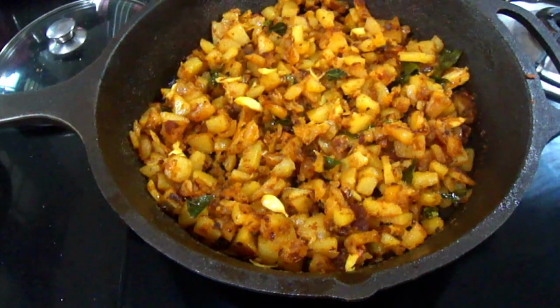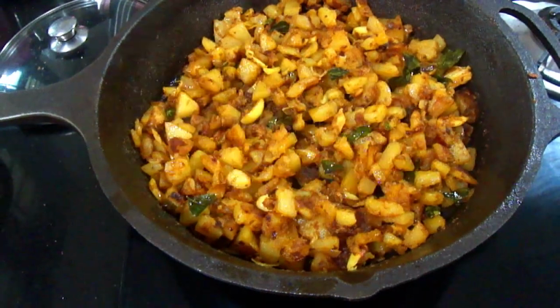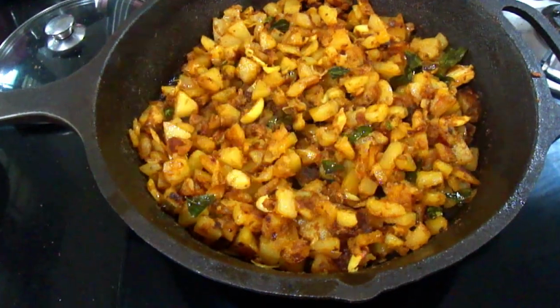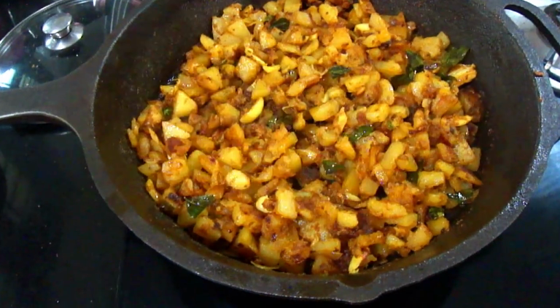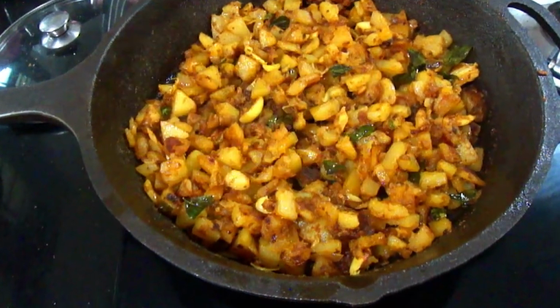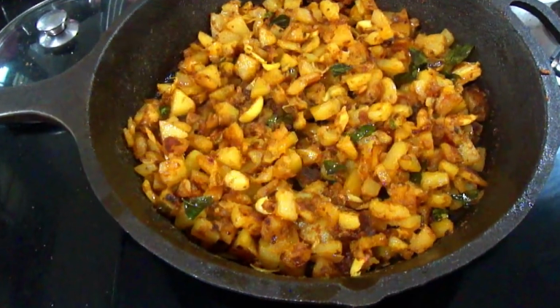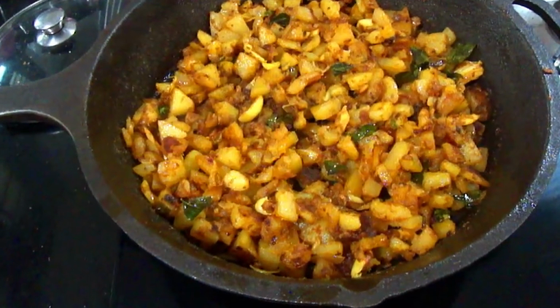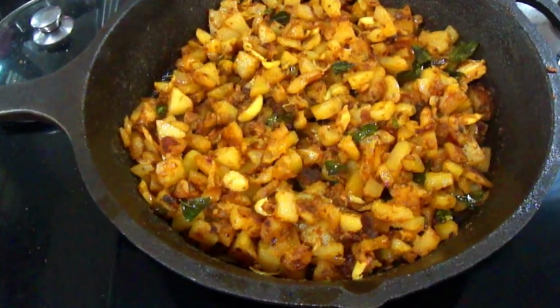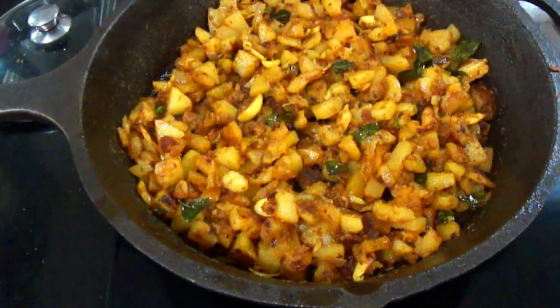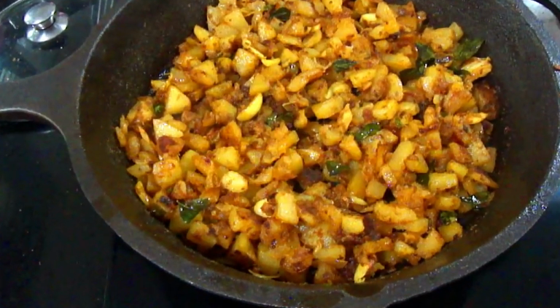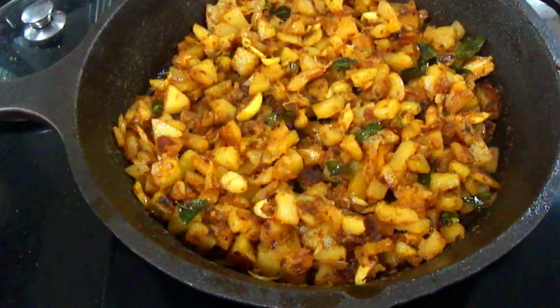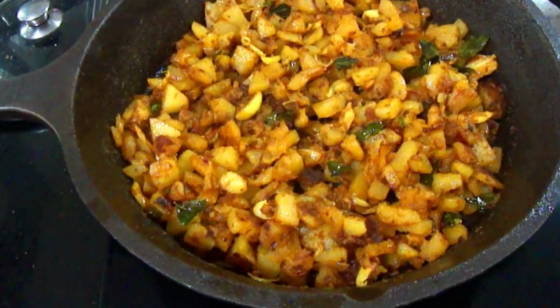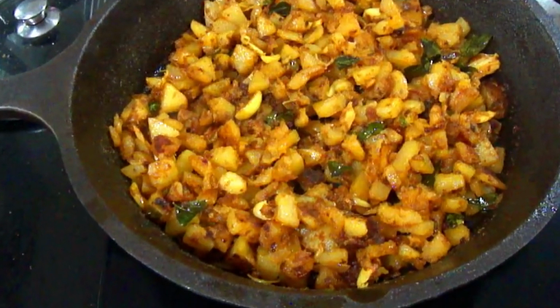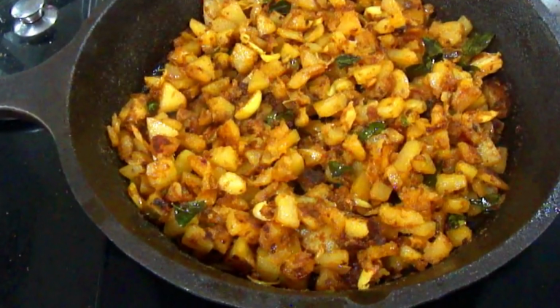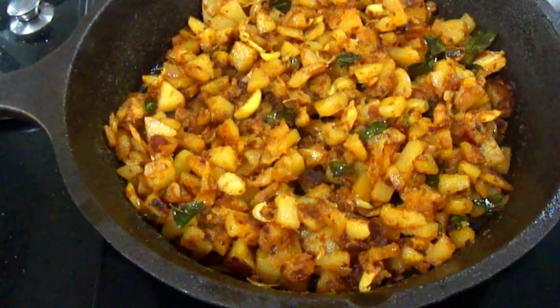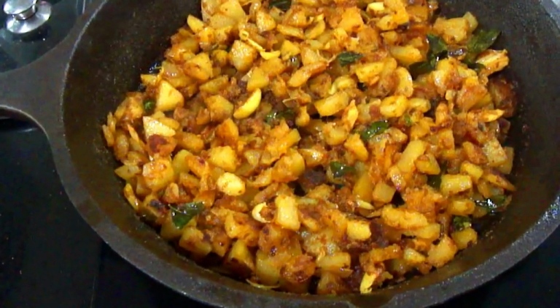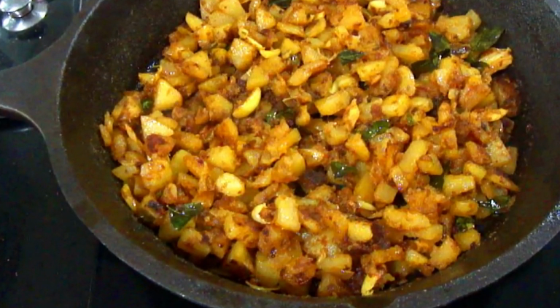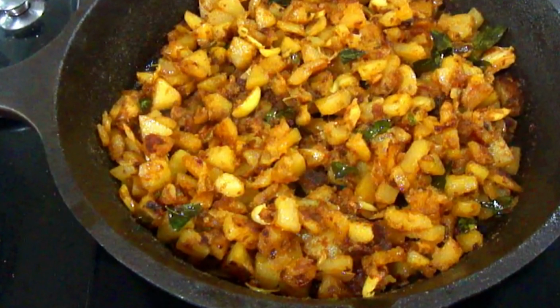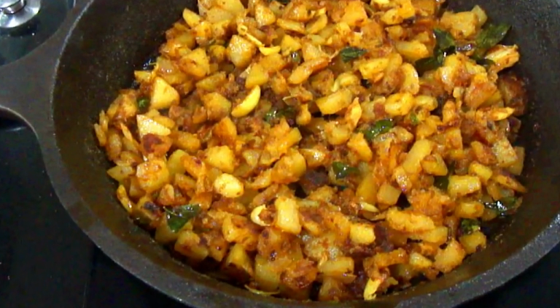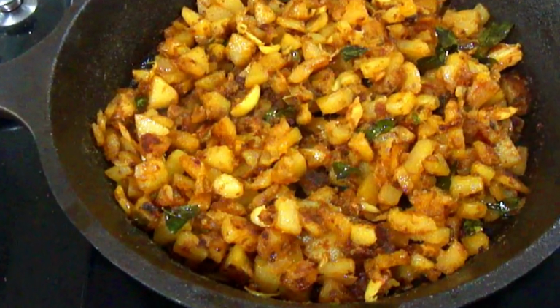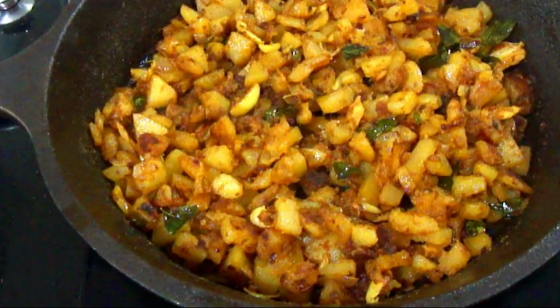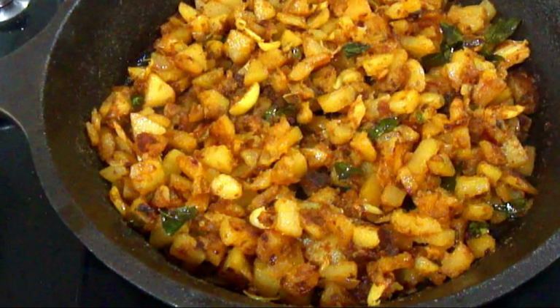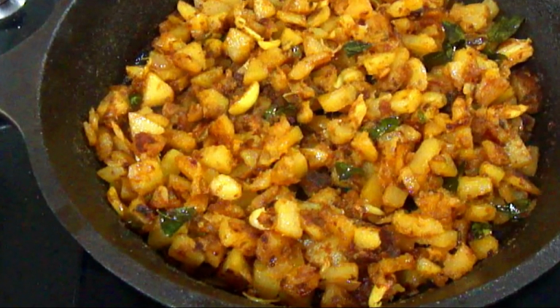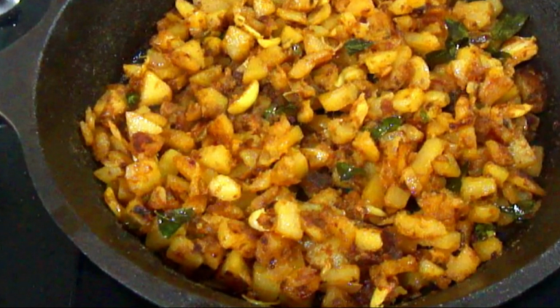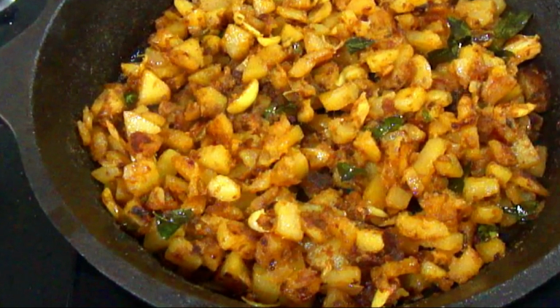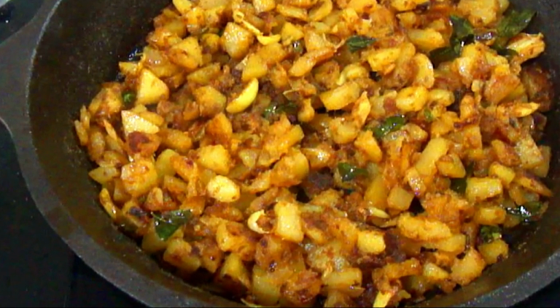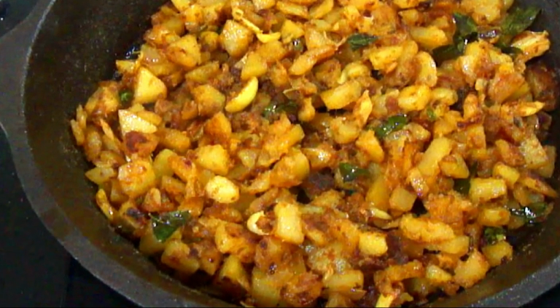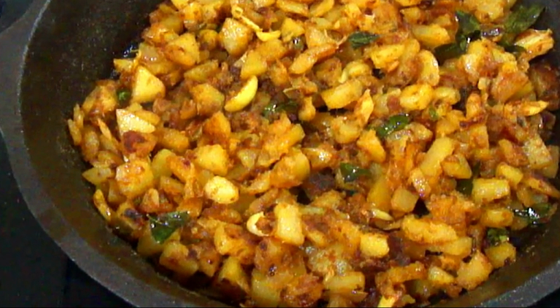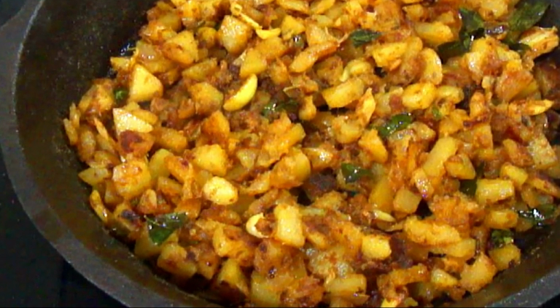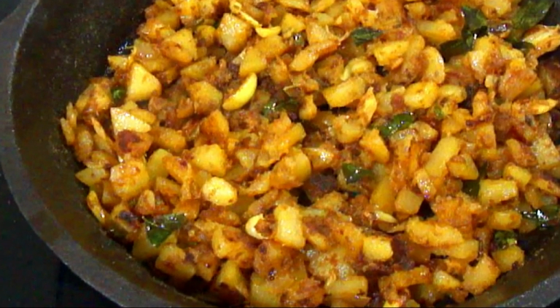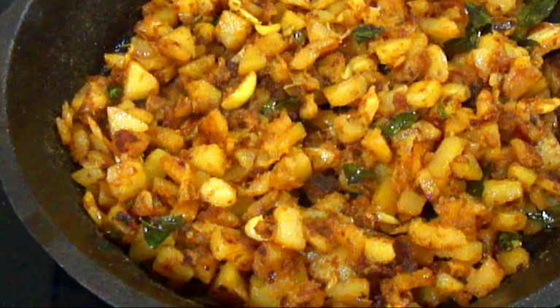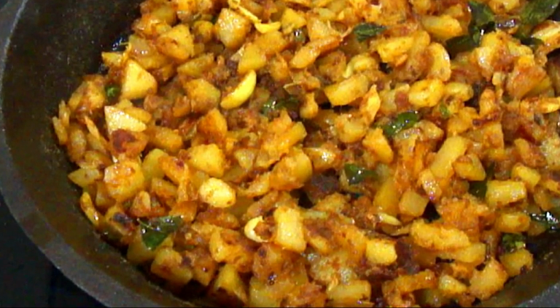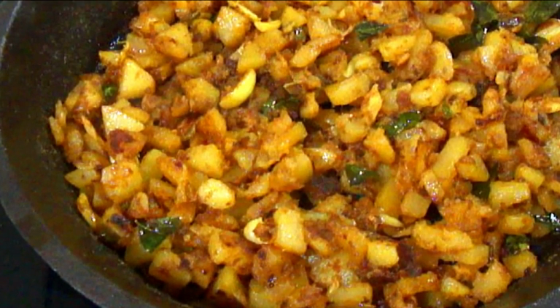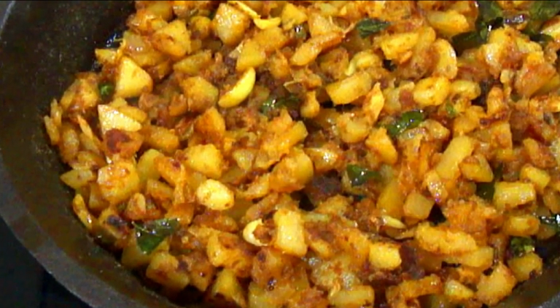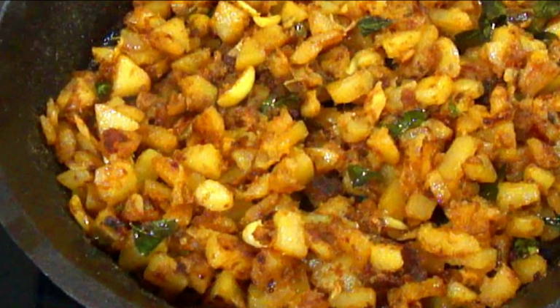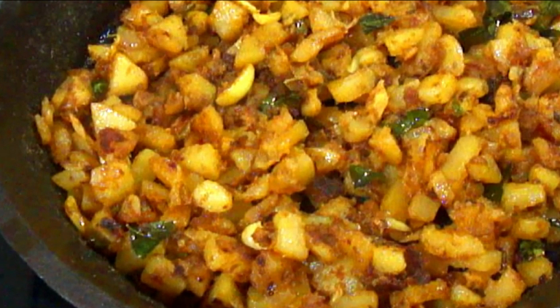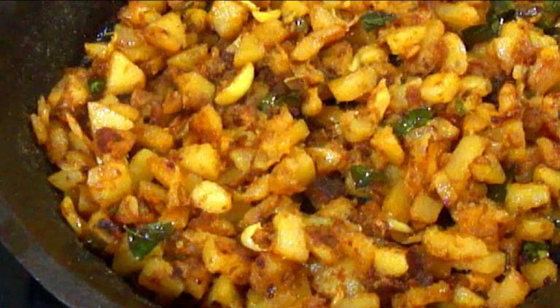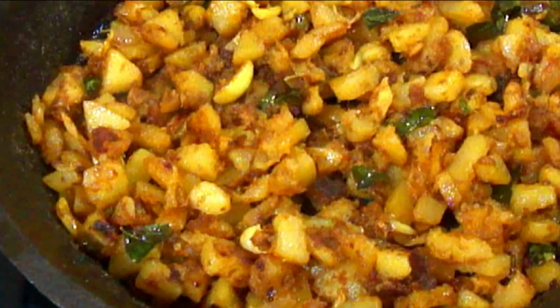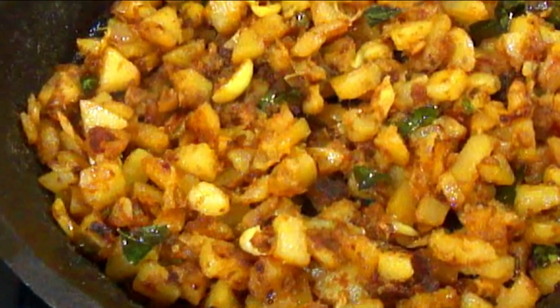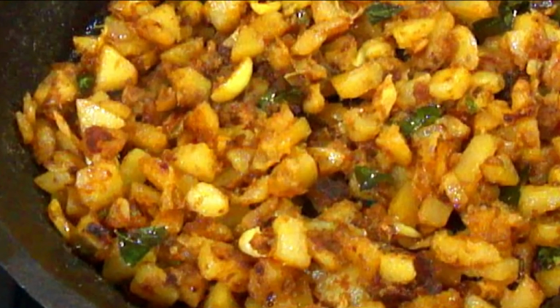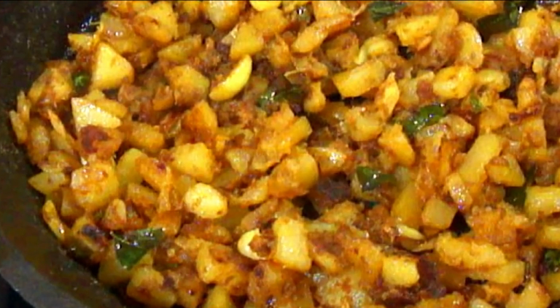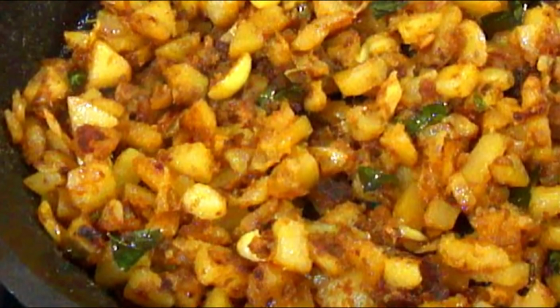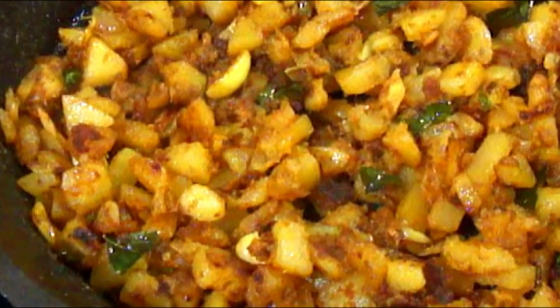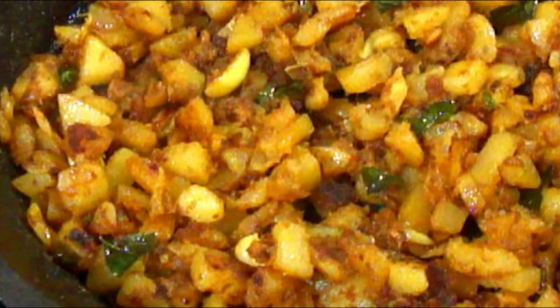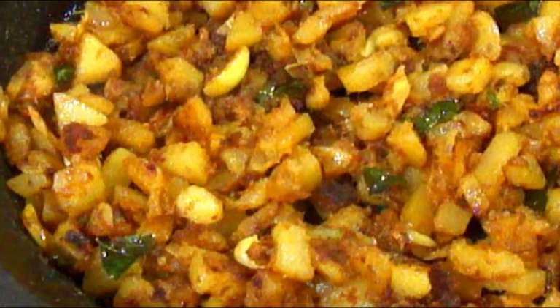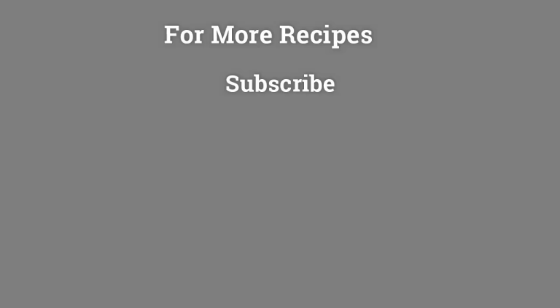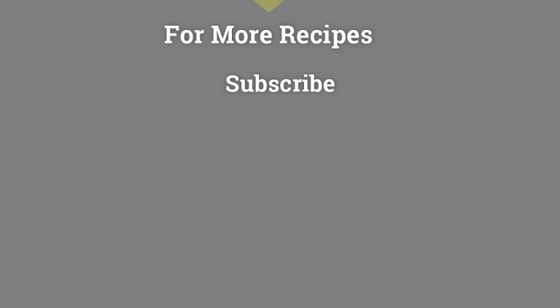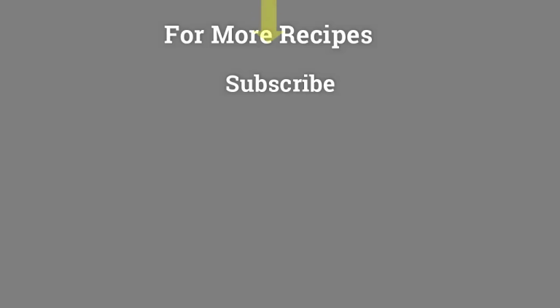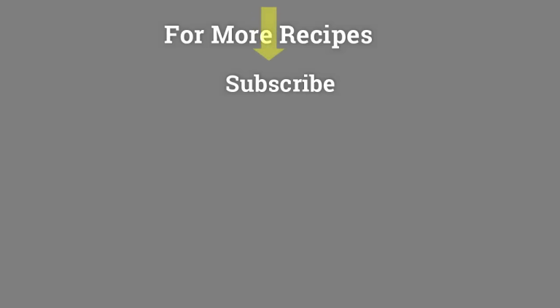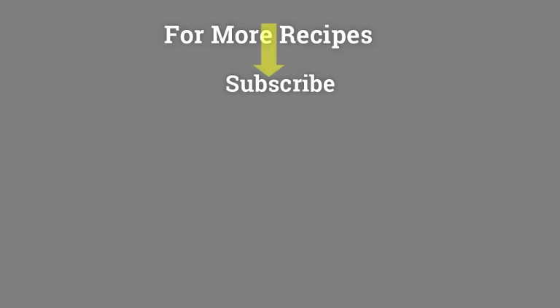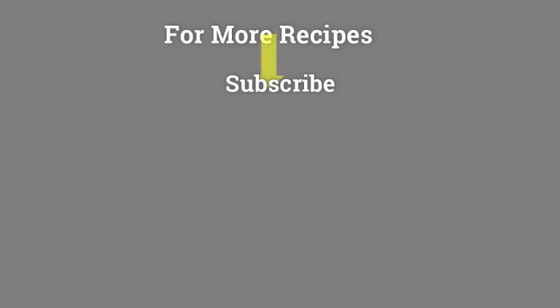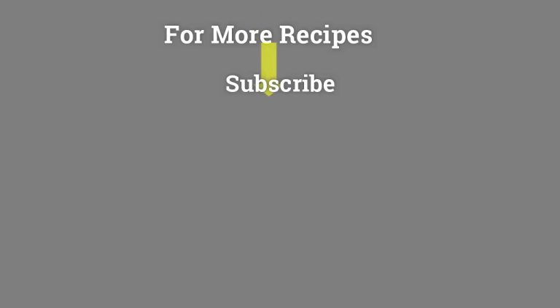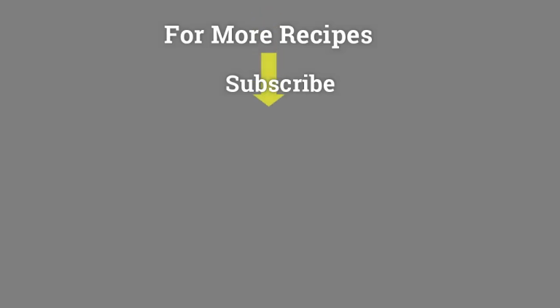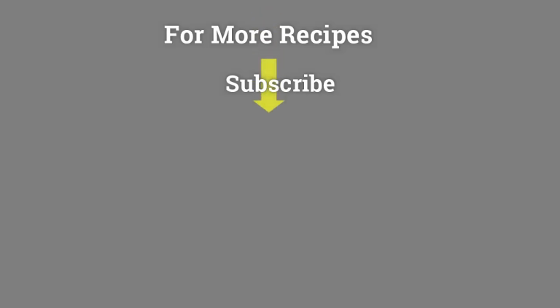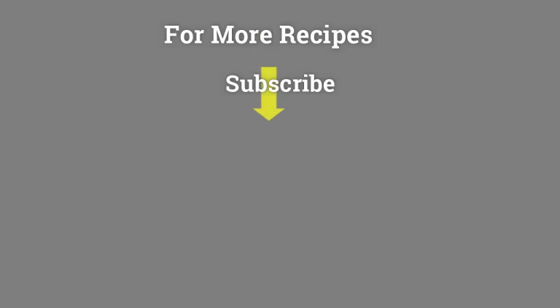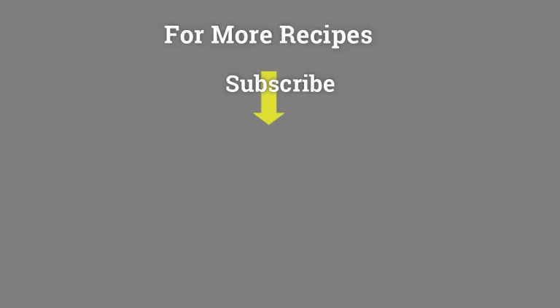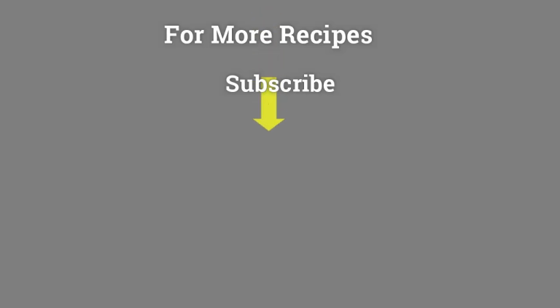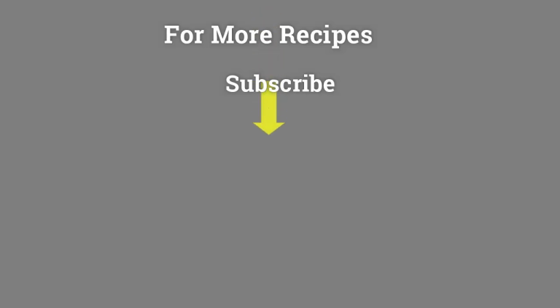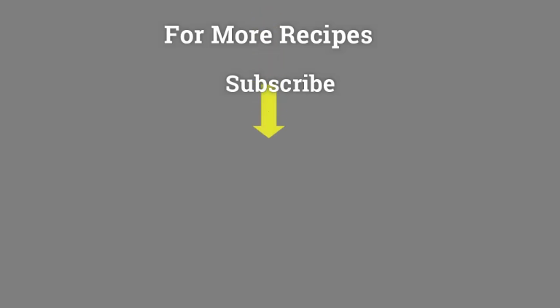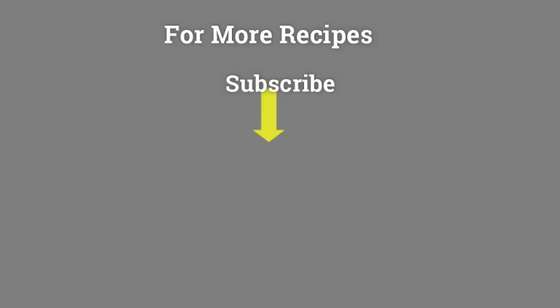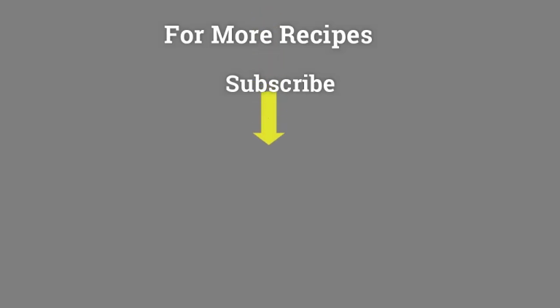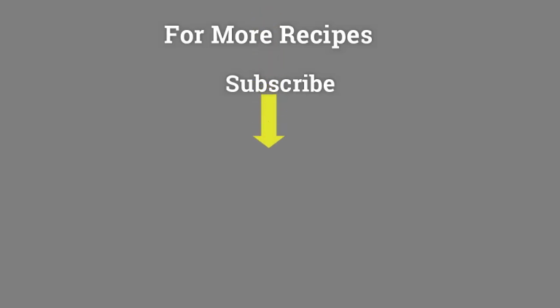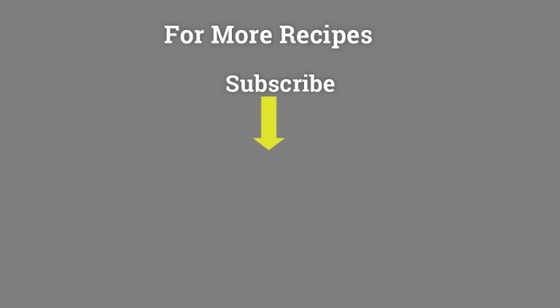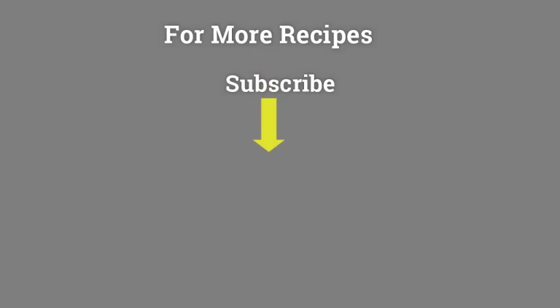If you like this video, please like and share. Also, subscribe to our channel. Thank you for watching my video.